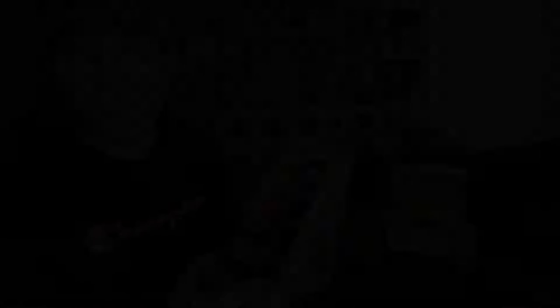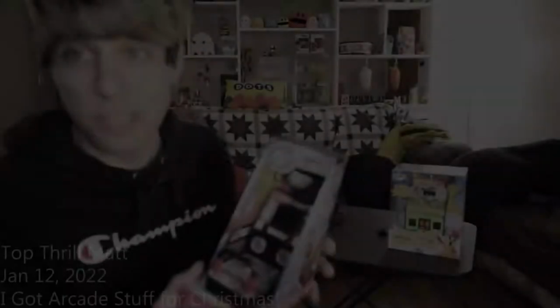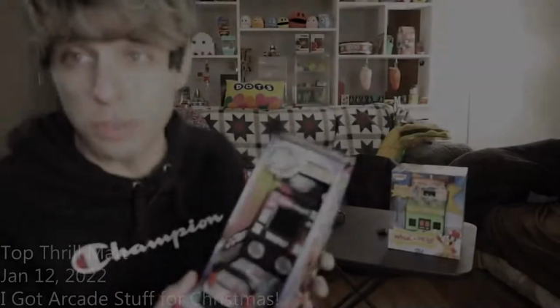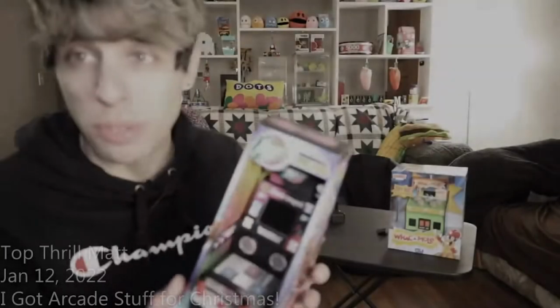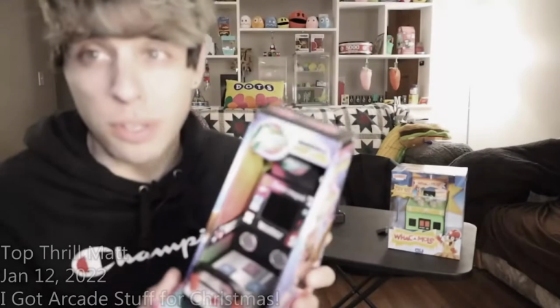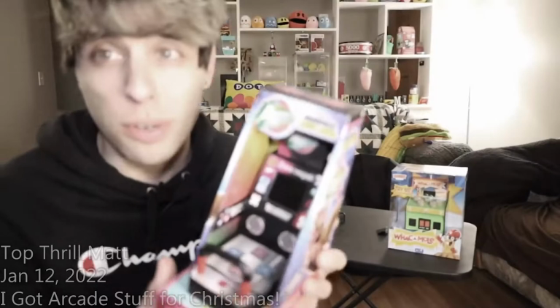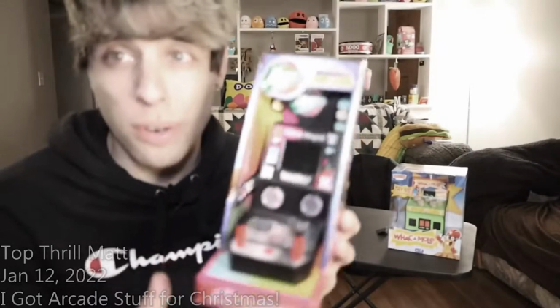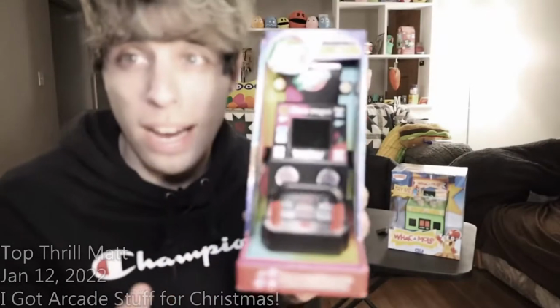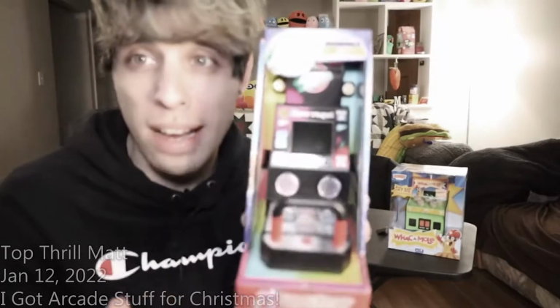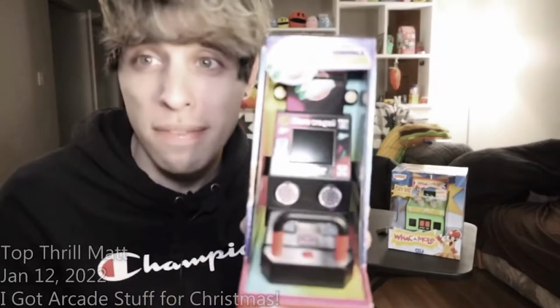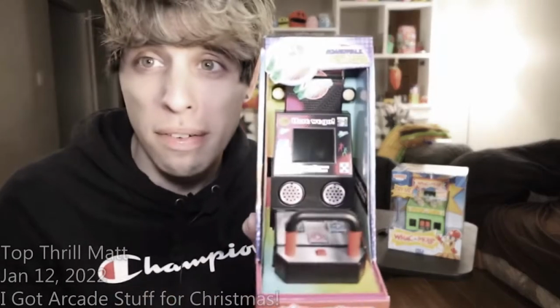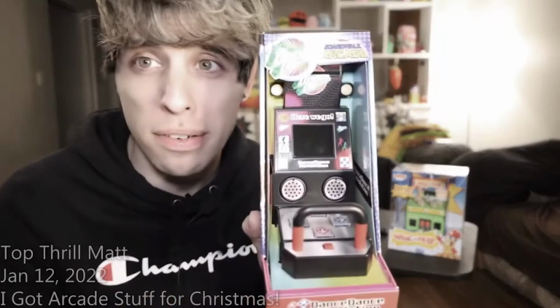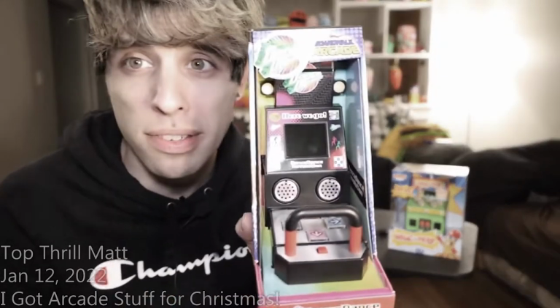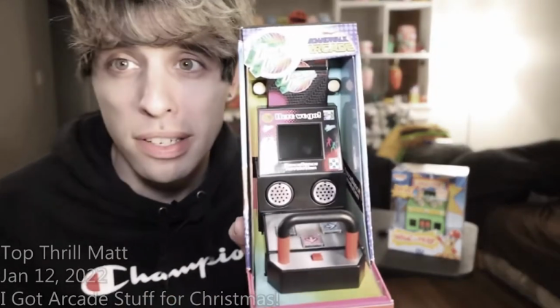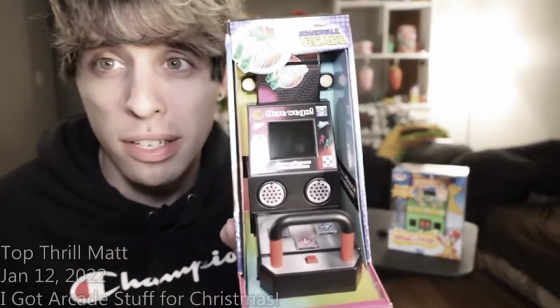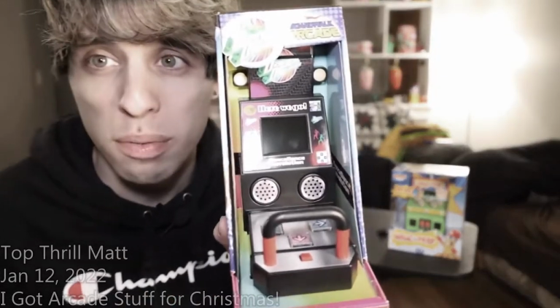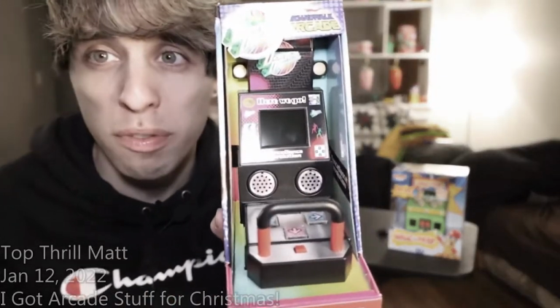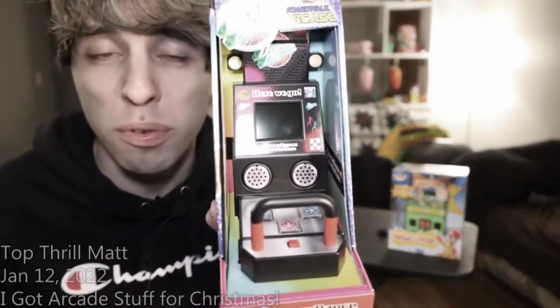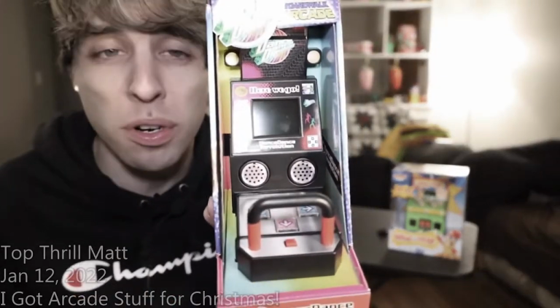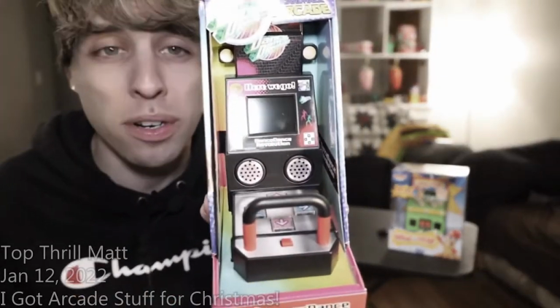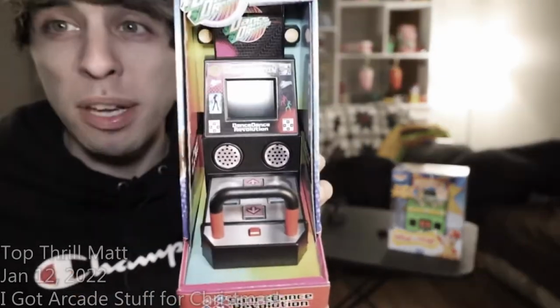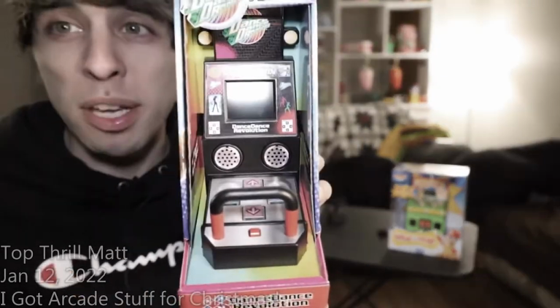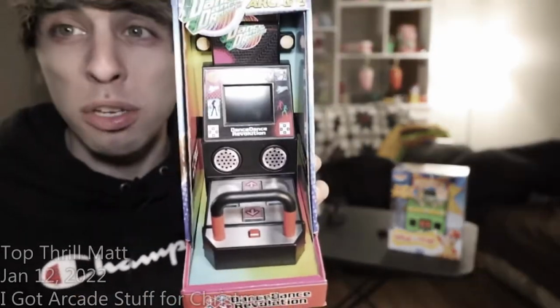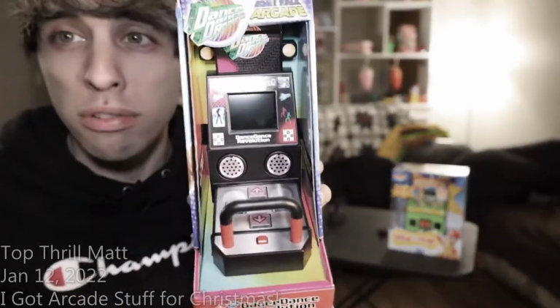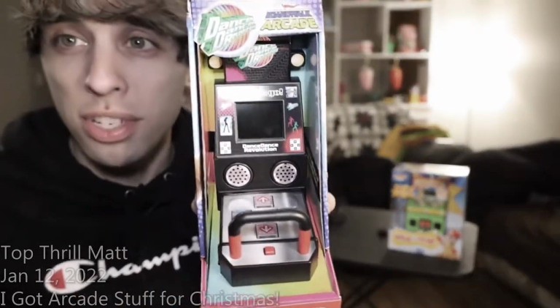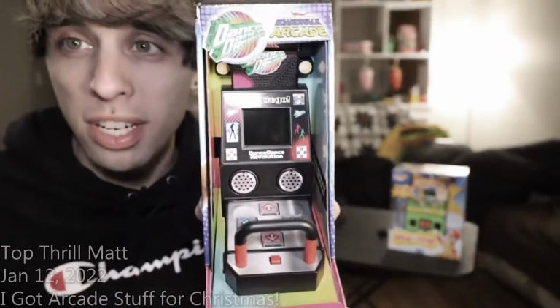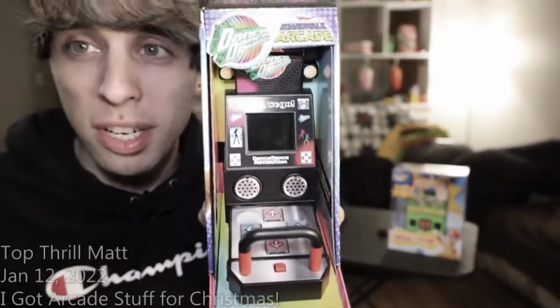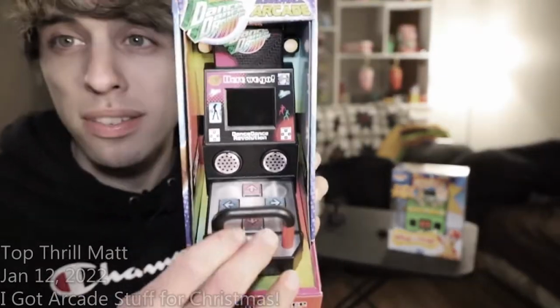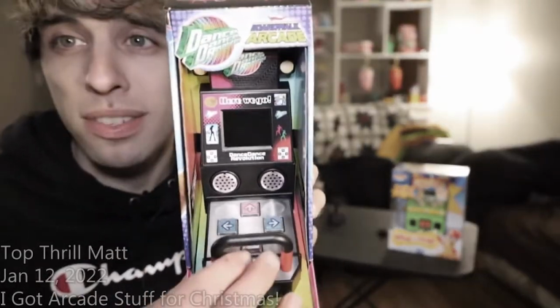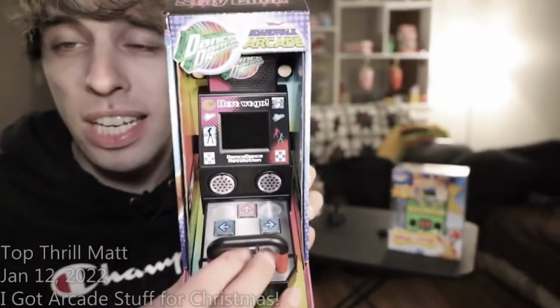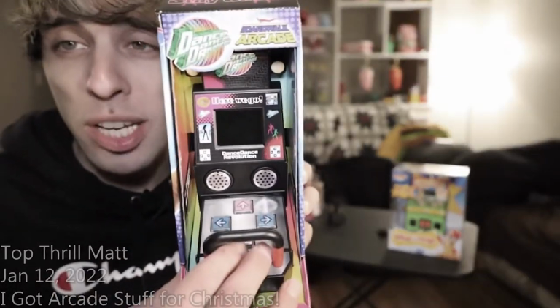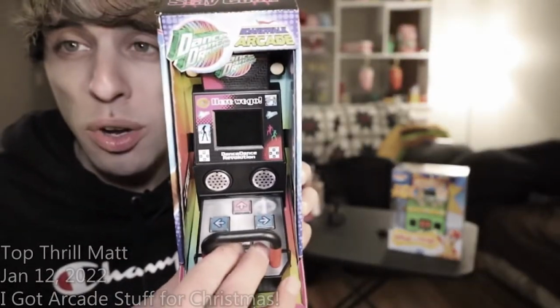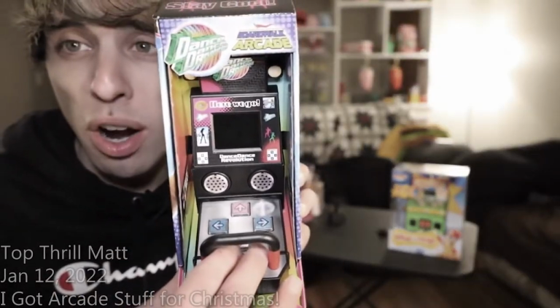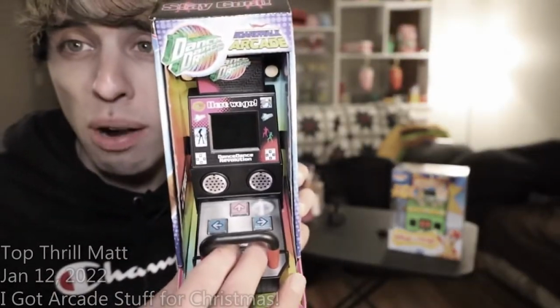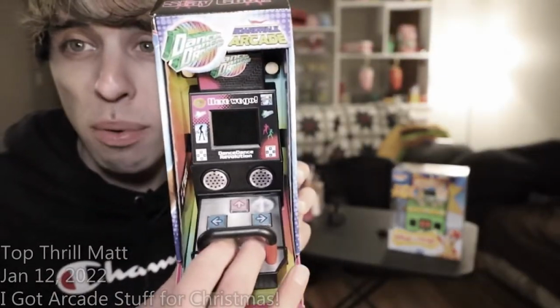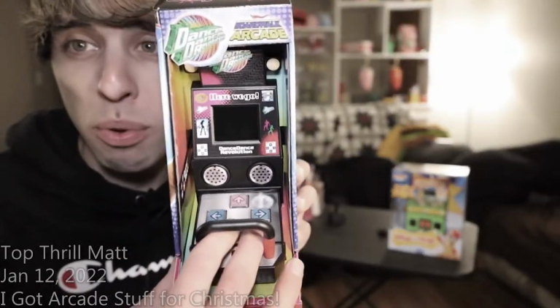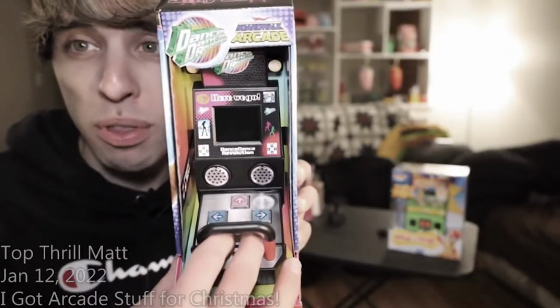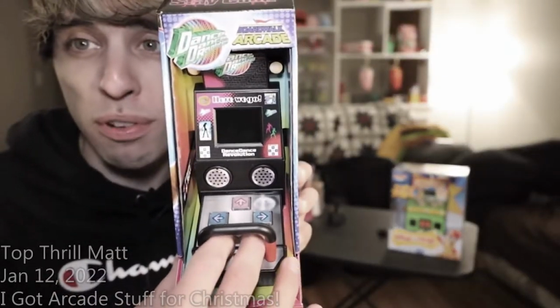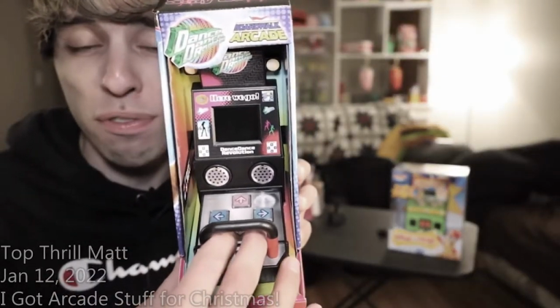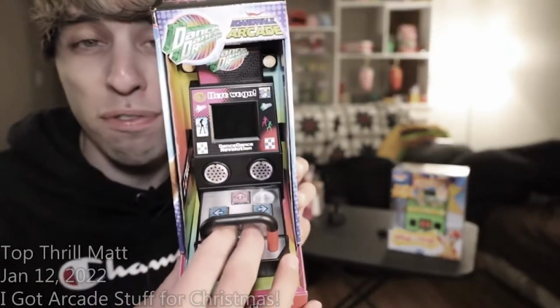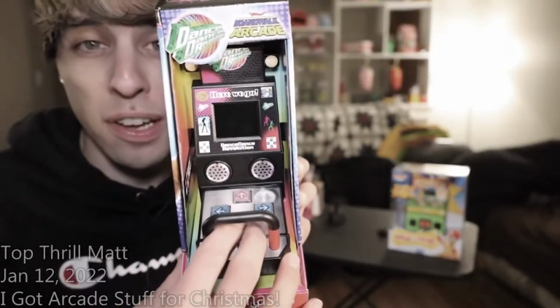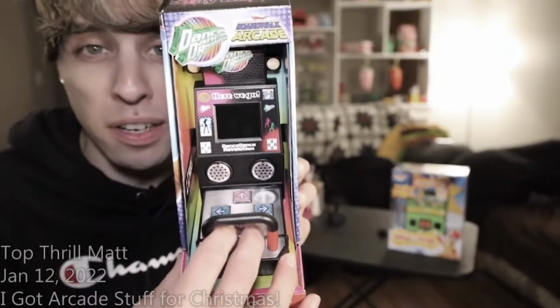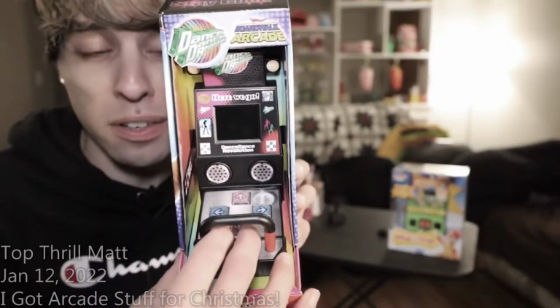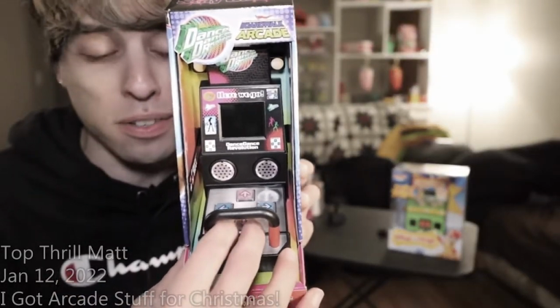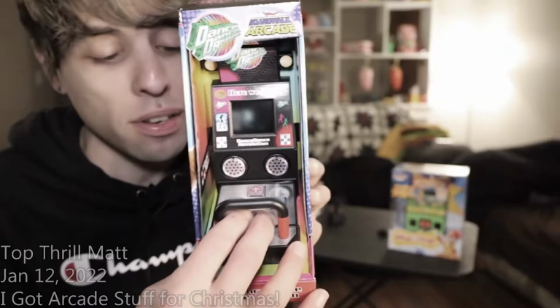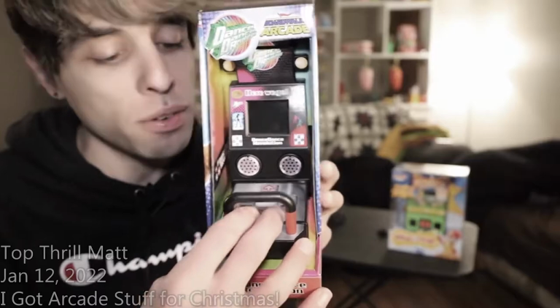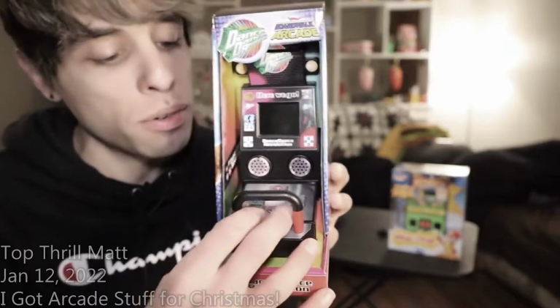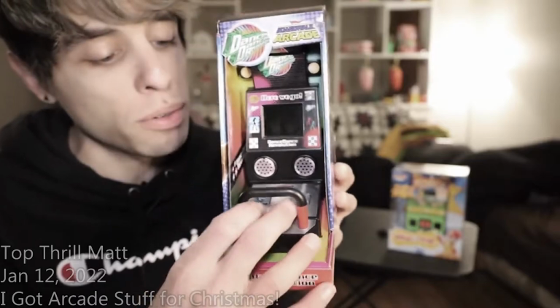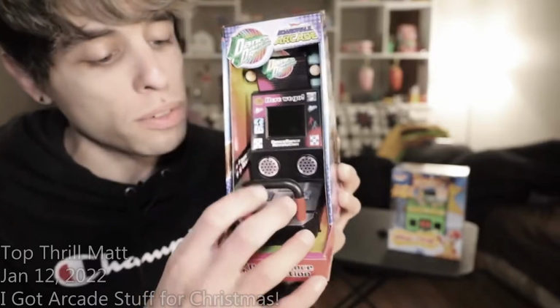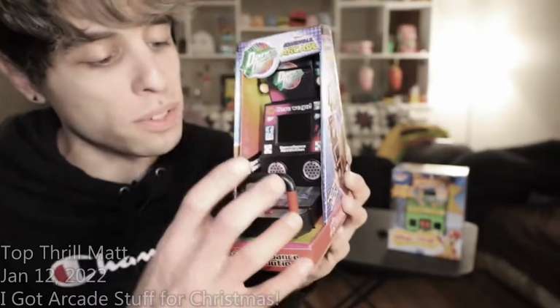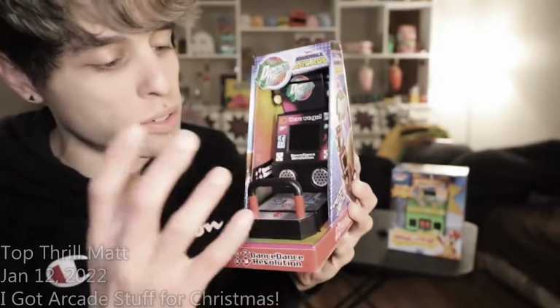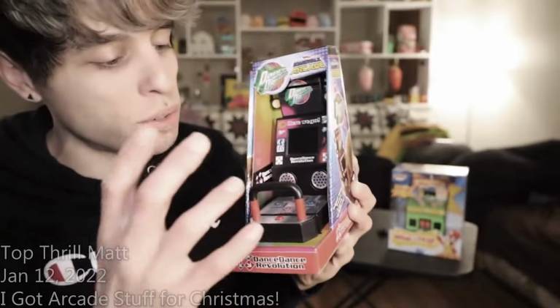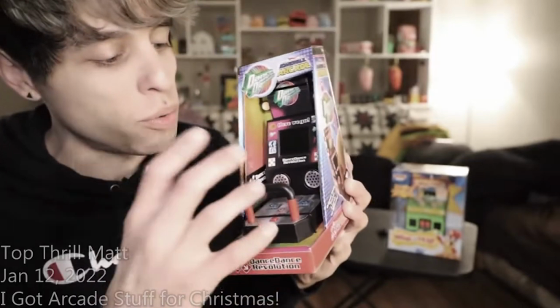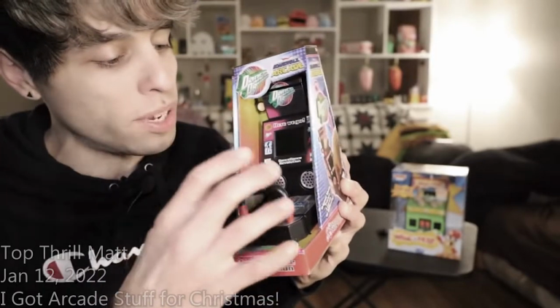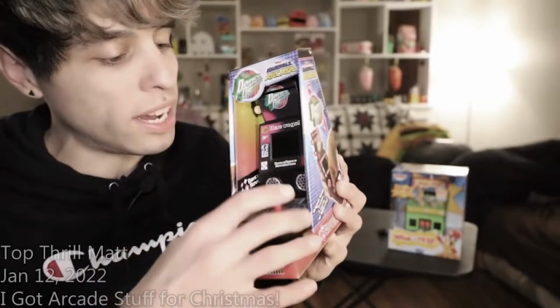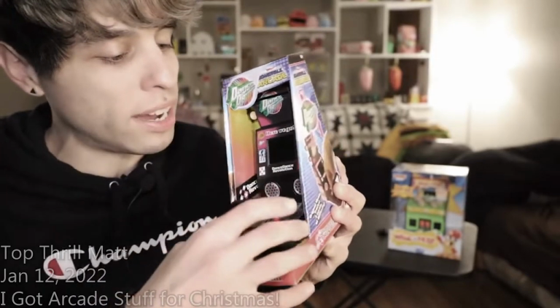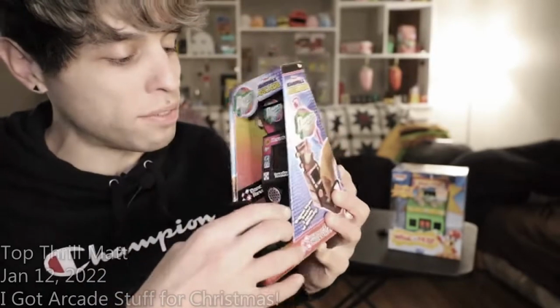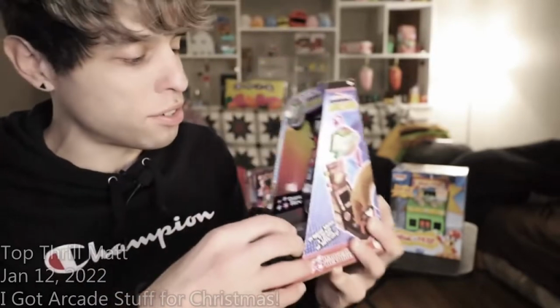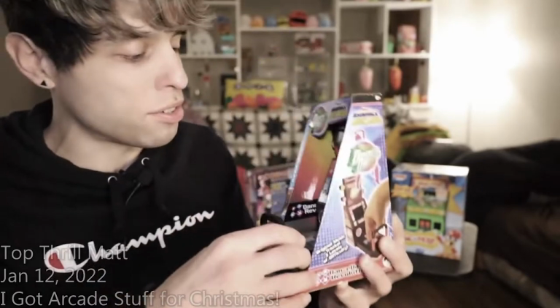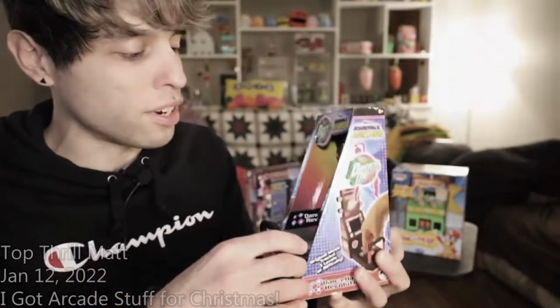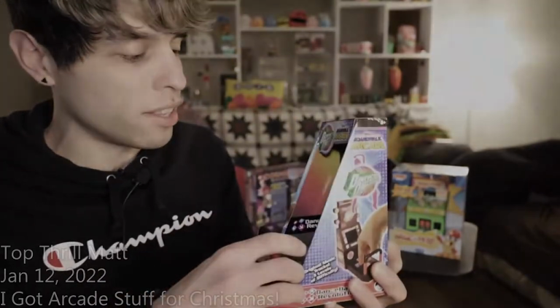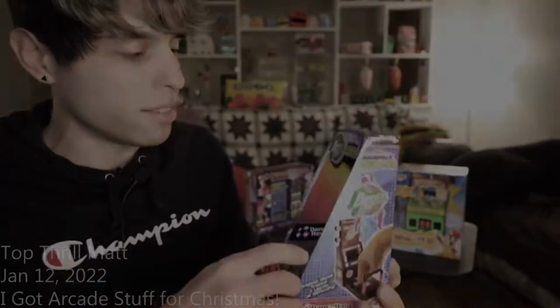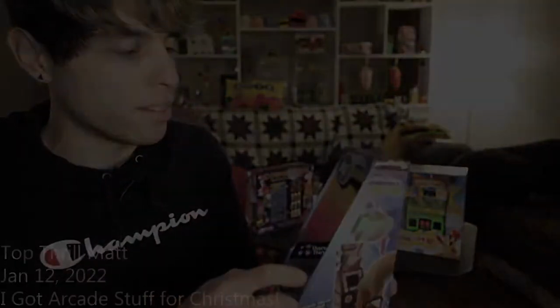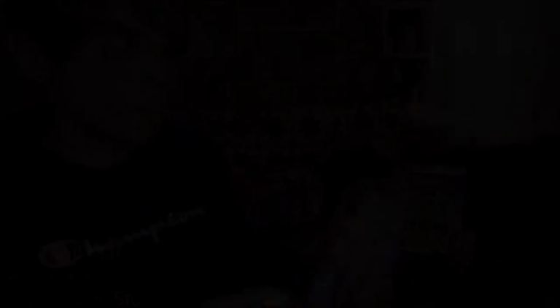This is really cool. I've never seen this before. I'm a huge DDR fan. This is DDR but with your fingers — how cool is this? So we have to try this out.